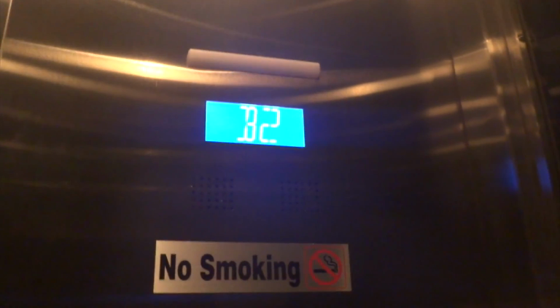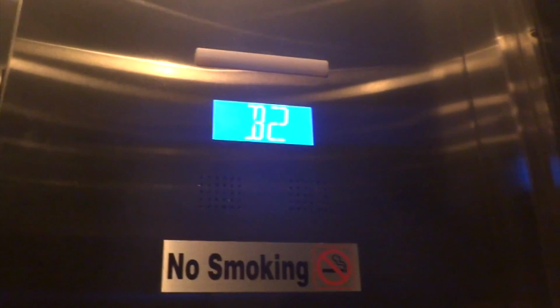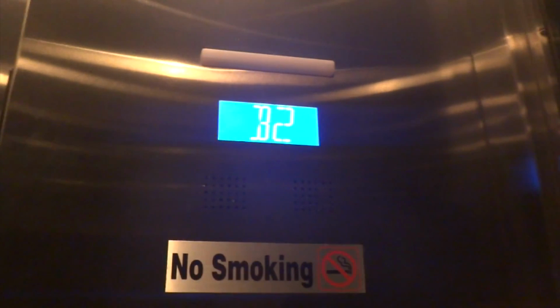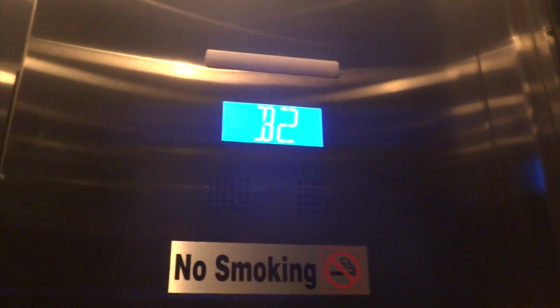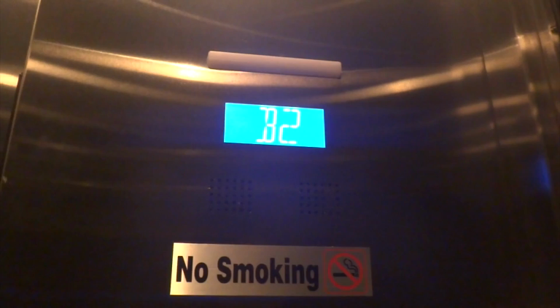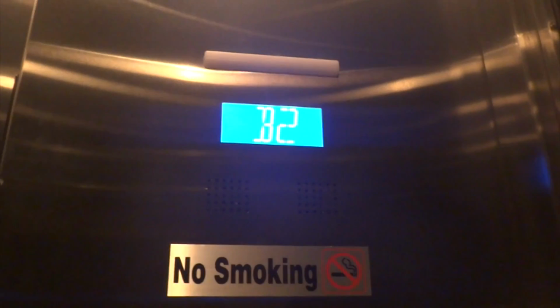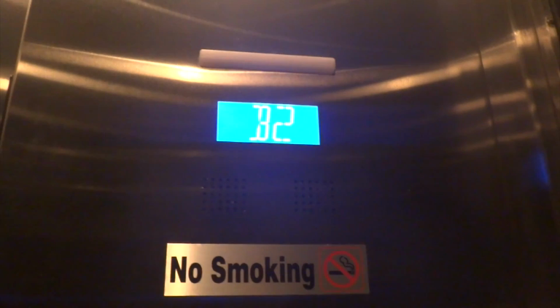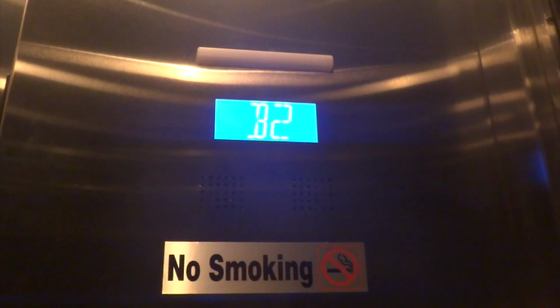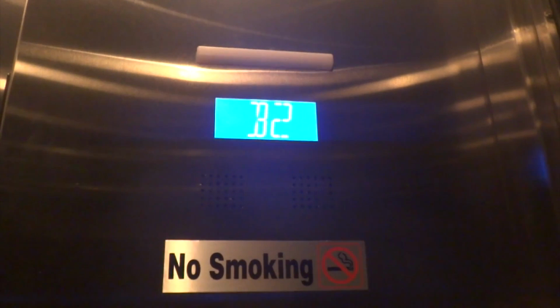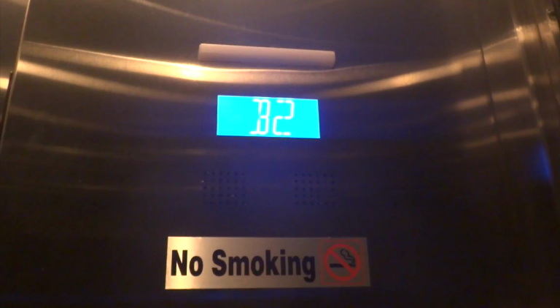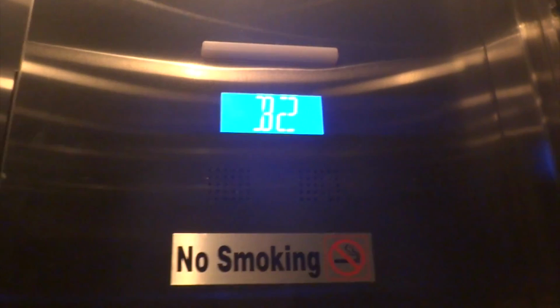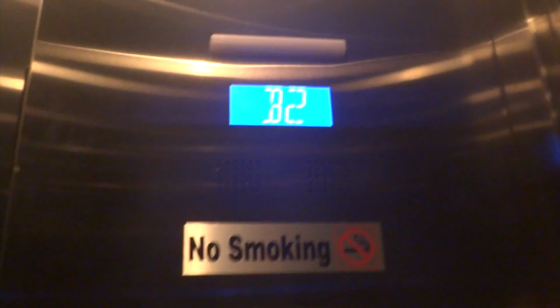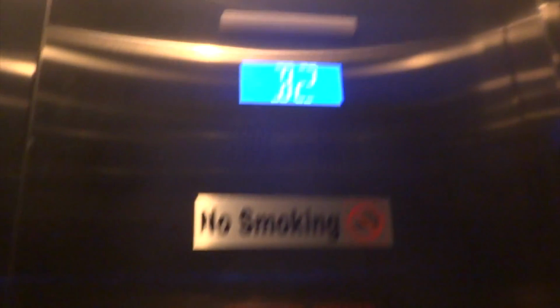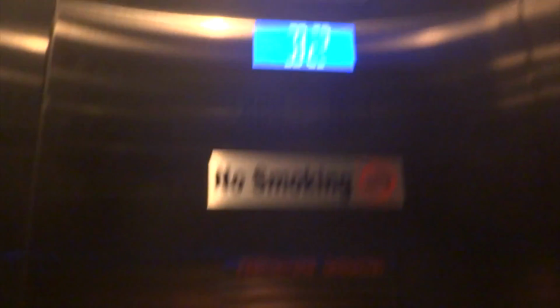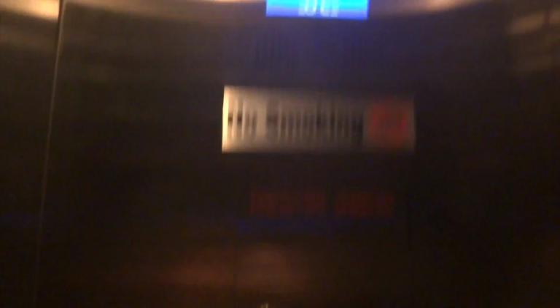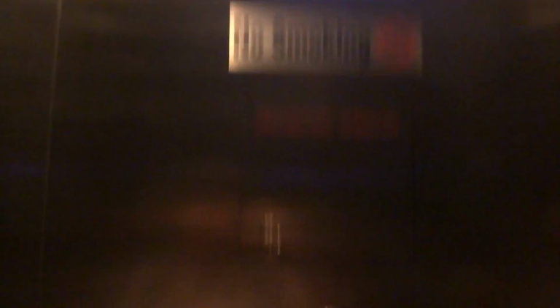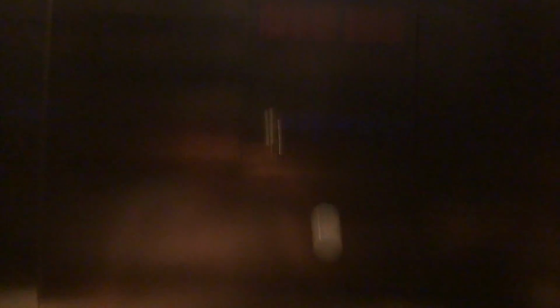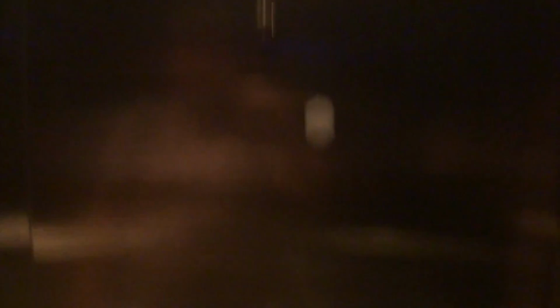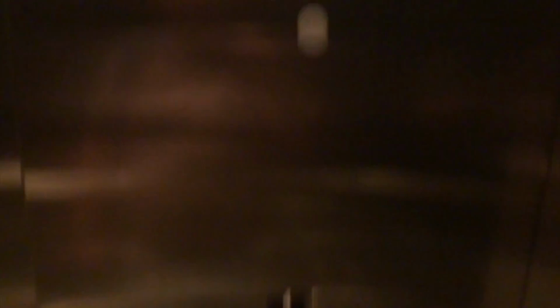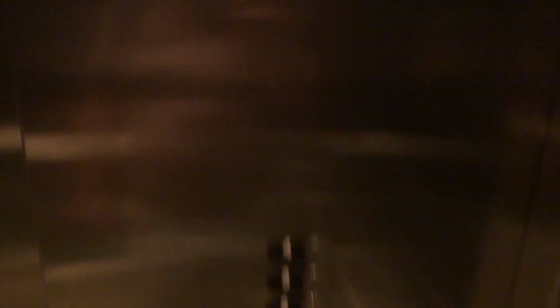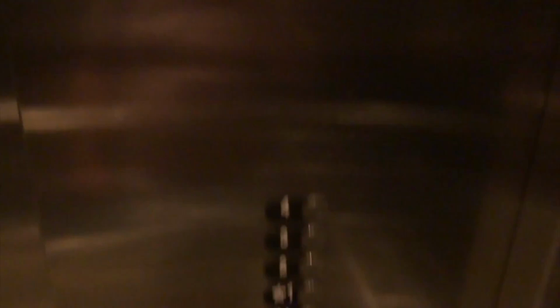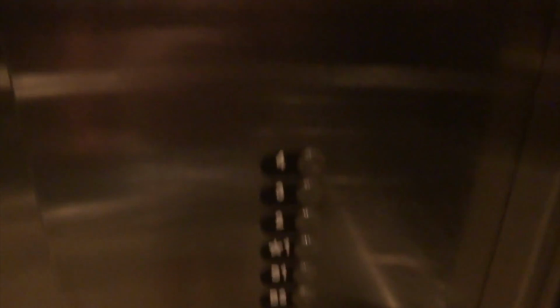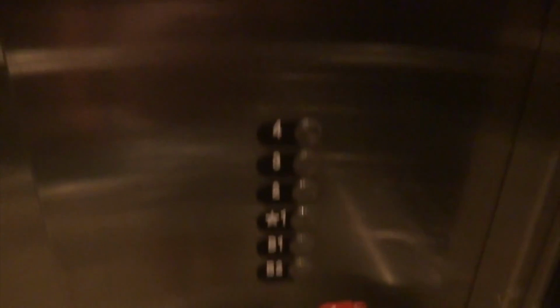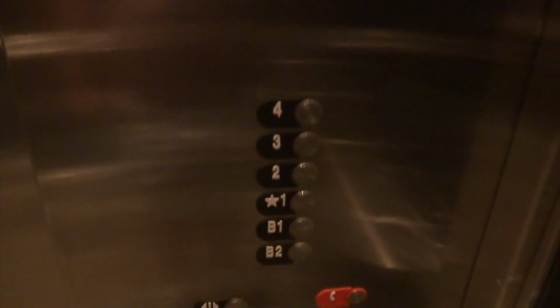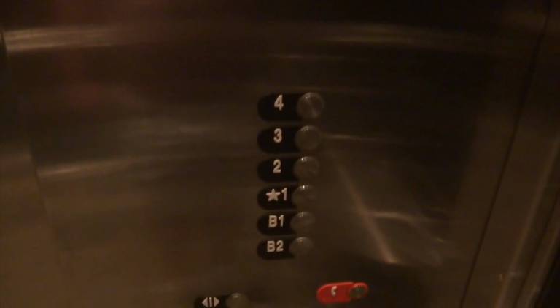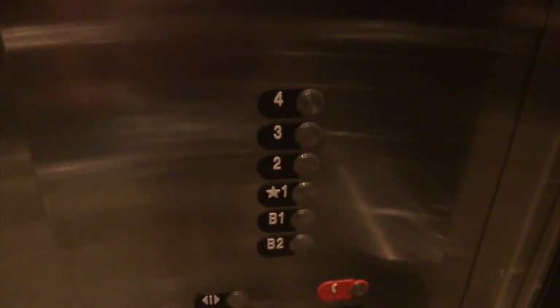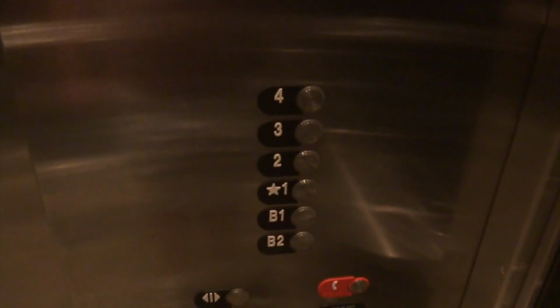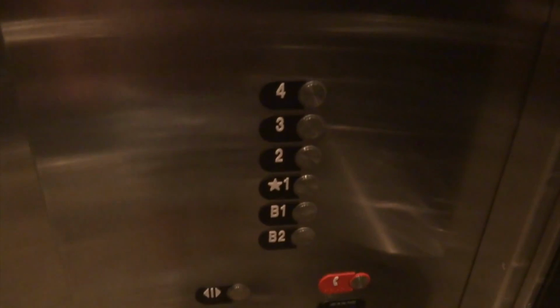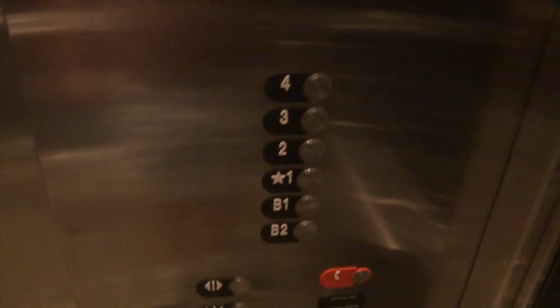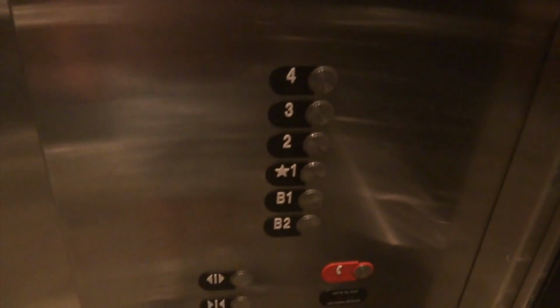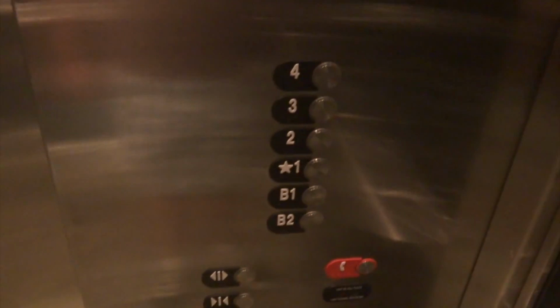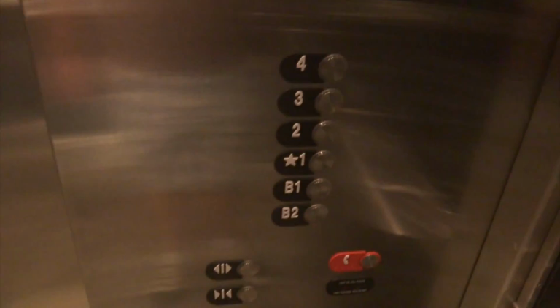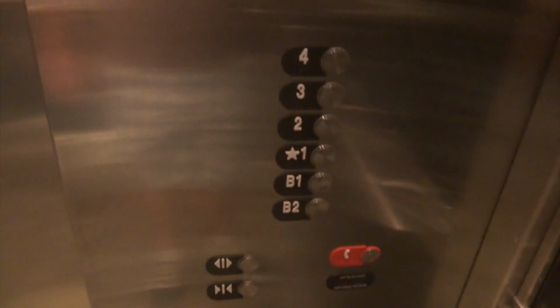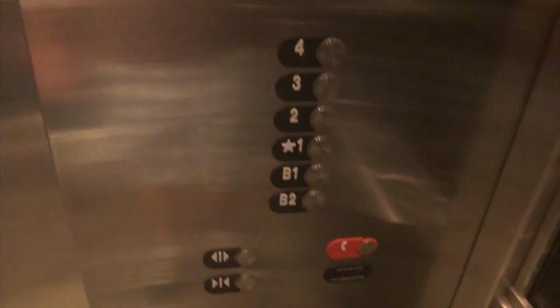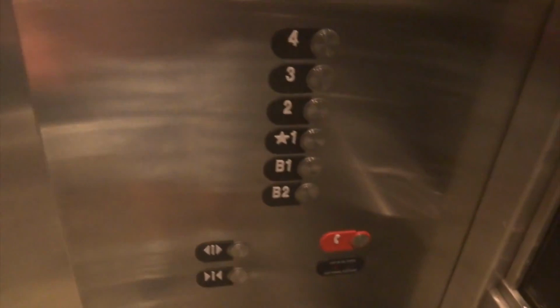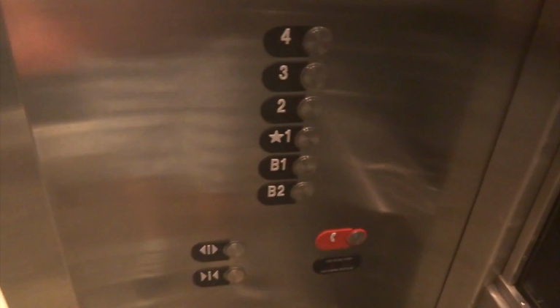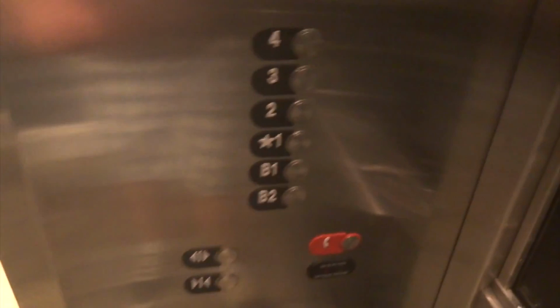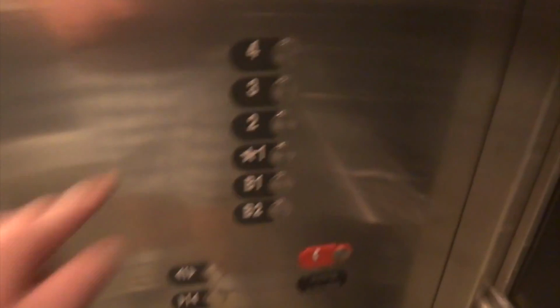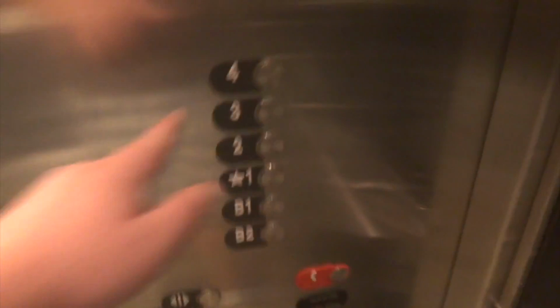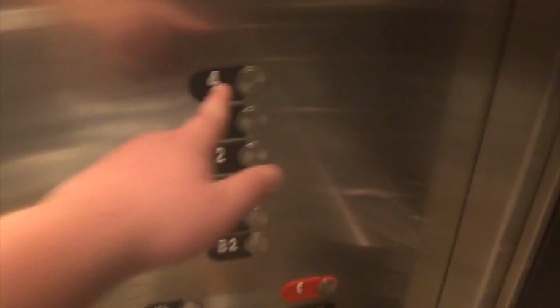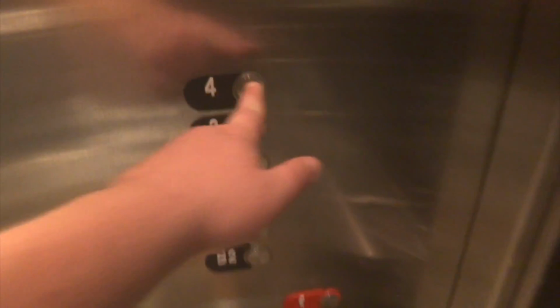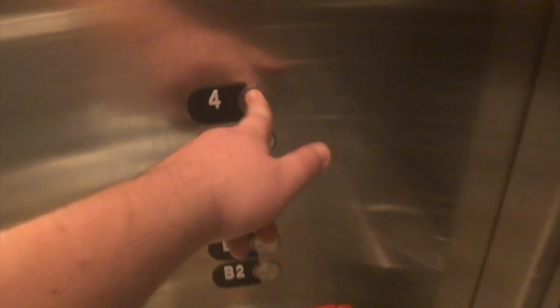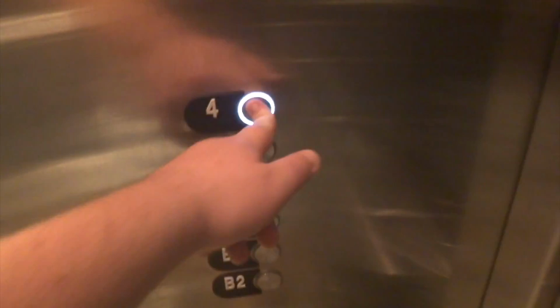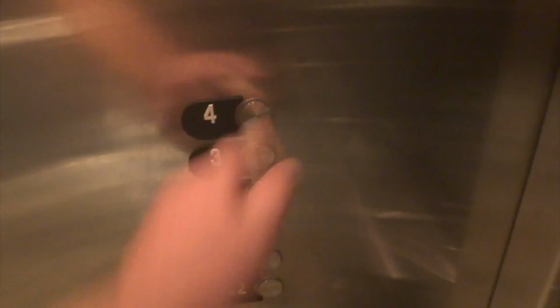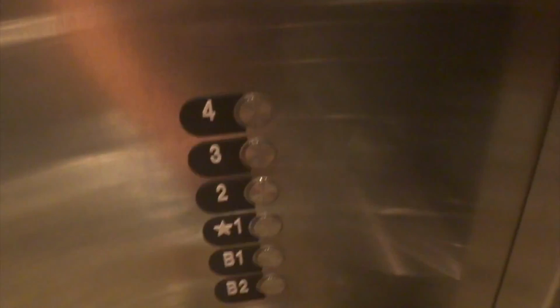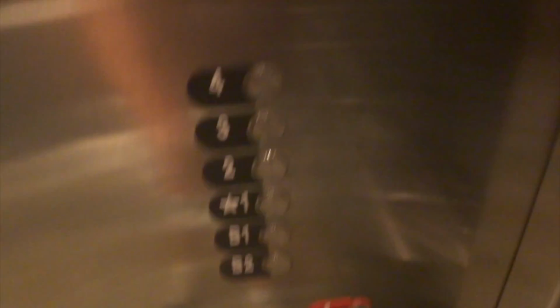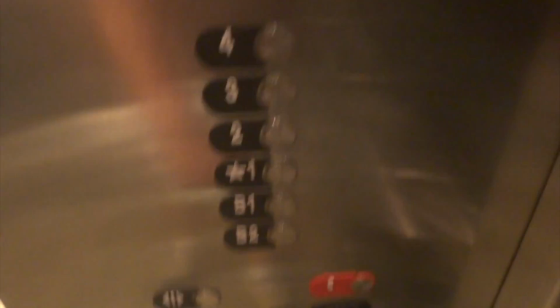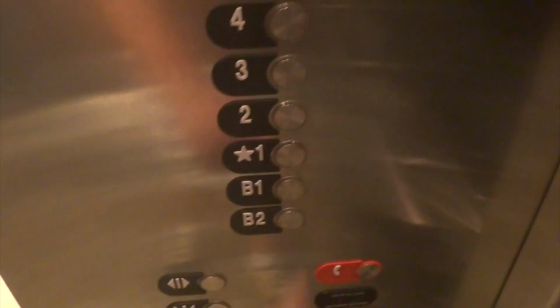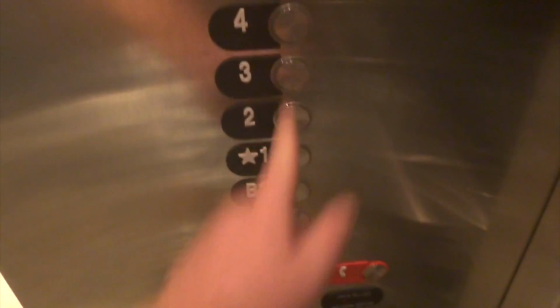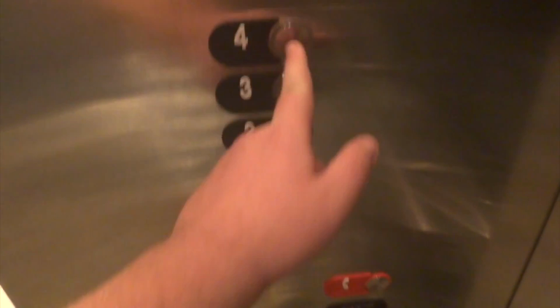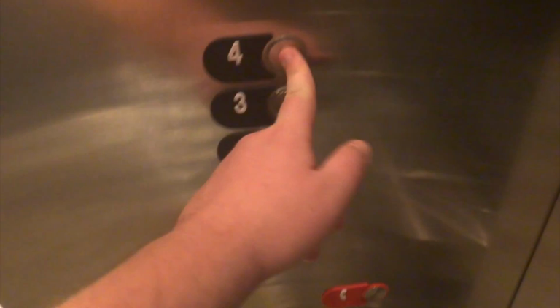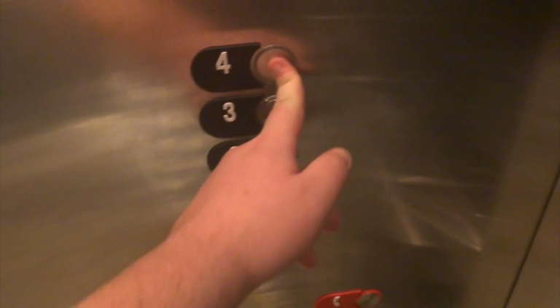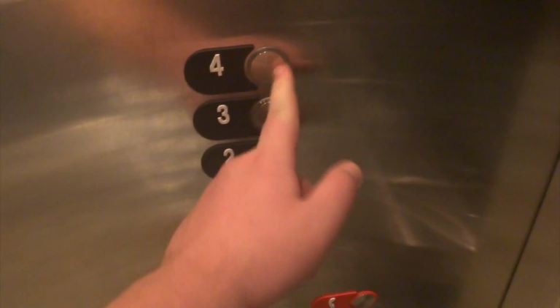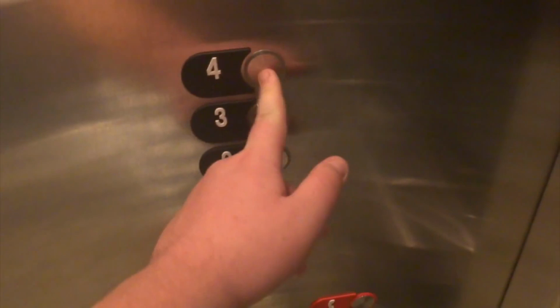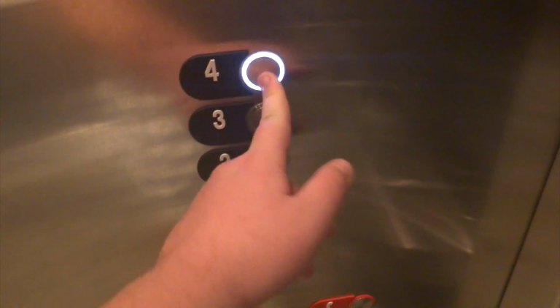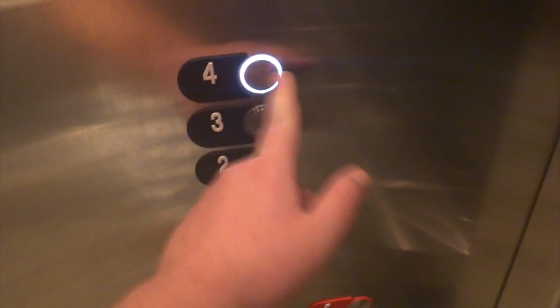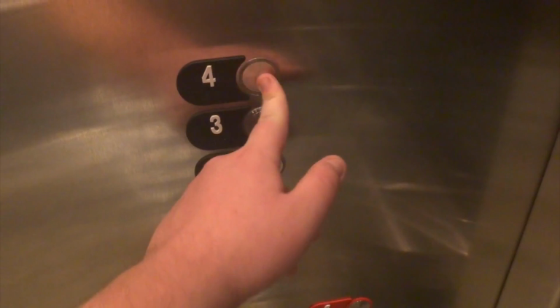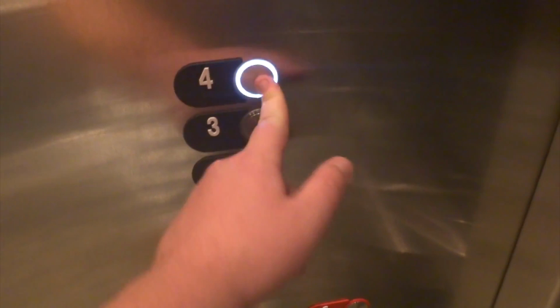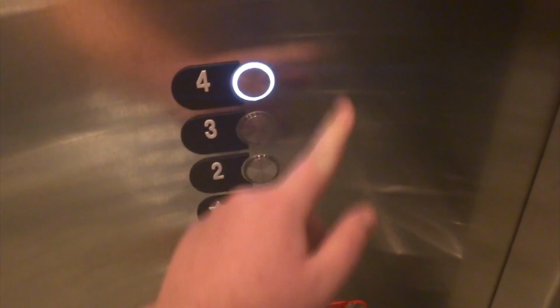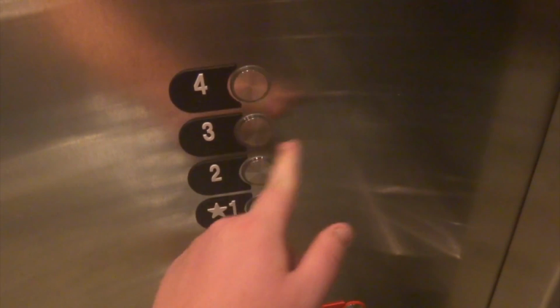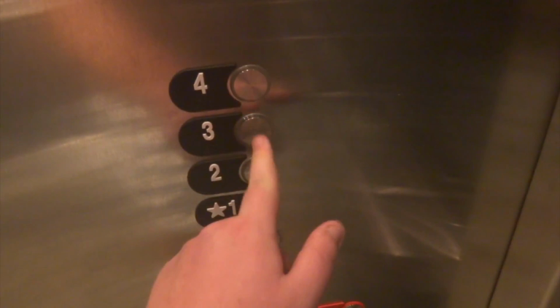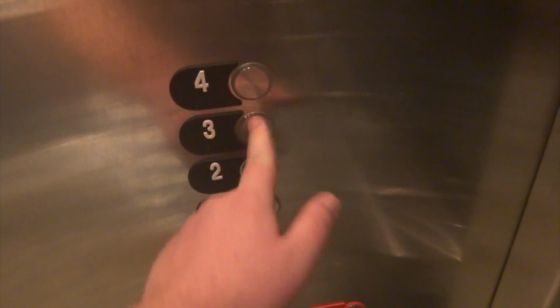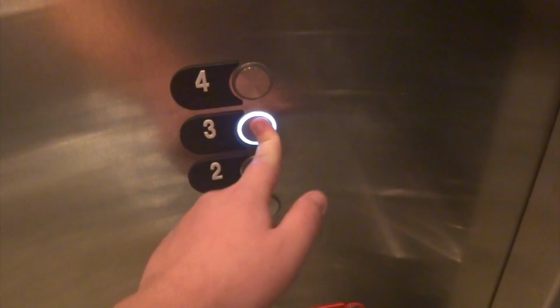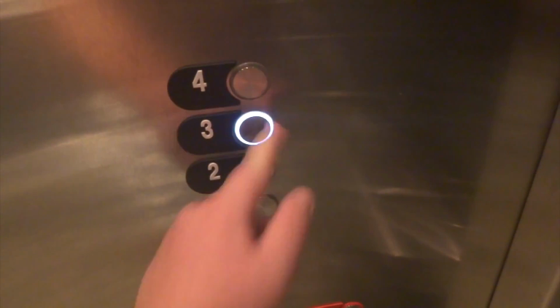Basement level 2, going up to 4. Going up. 3.